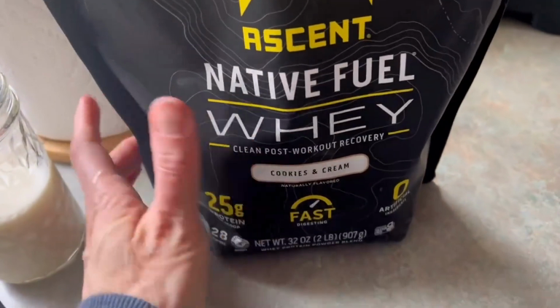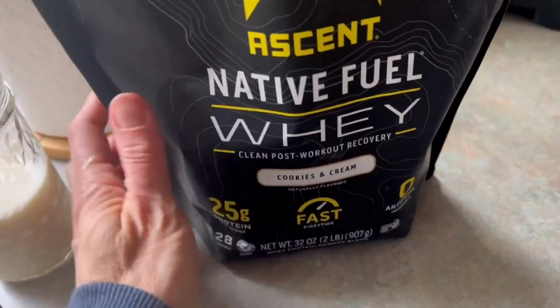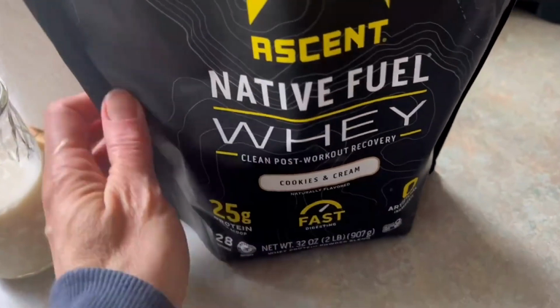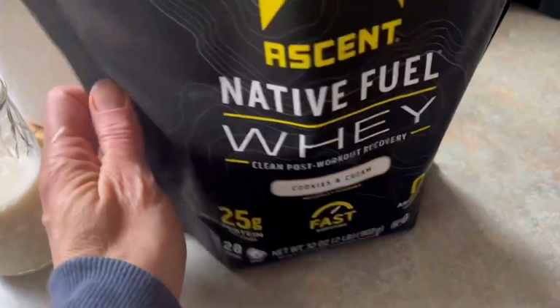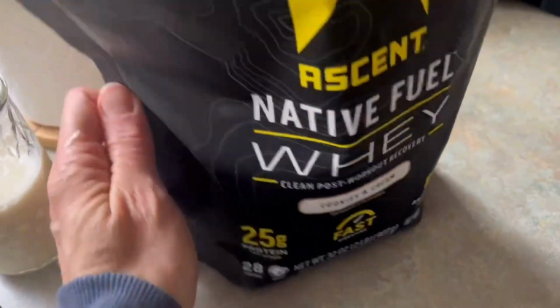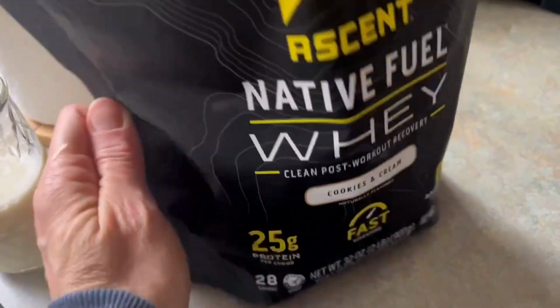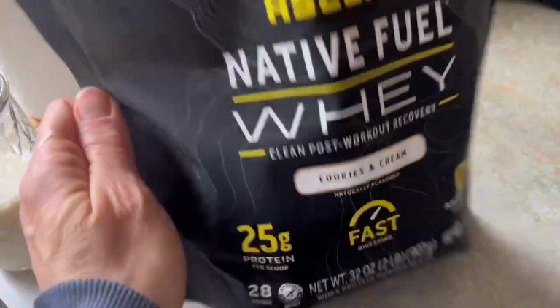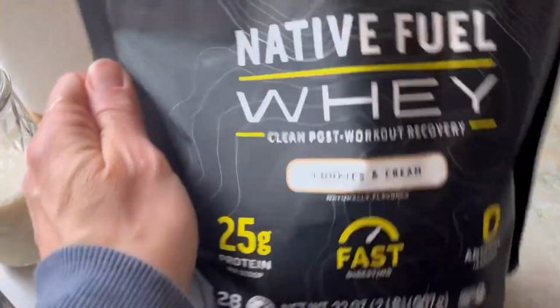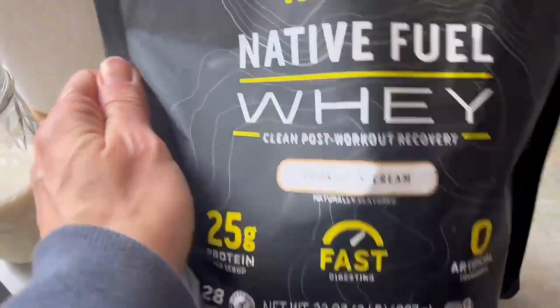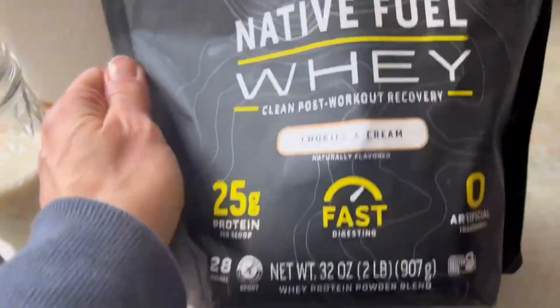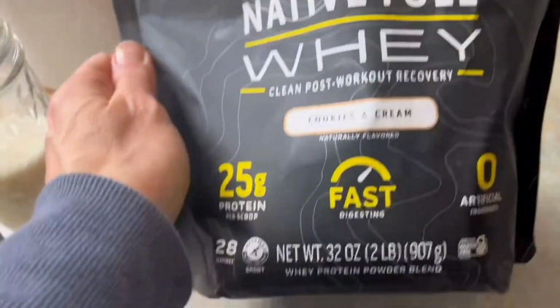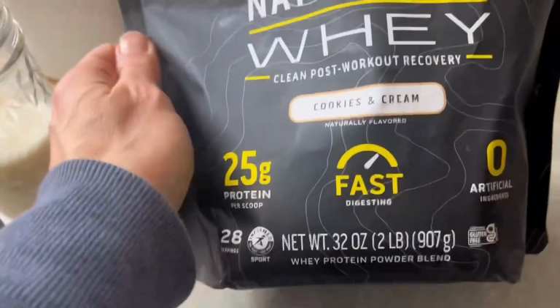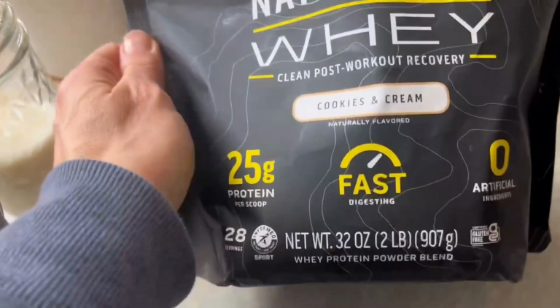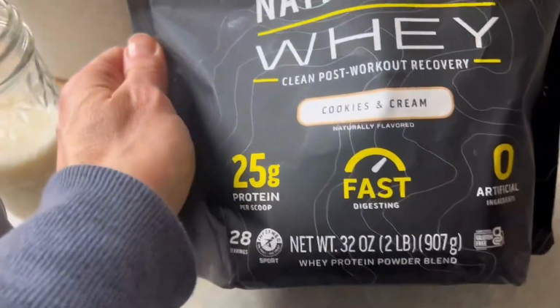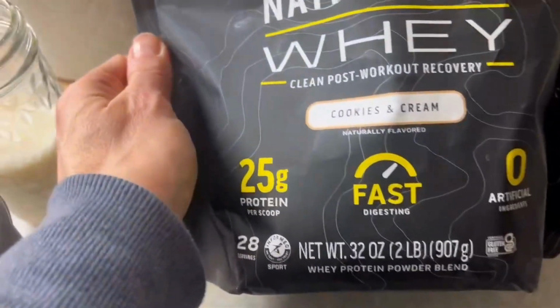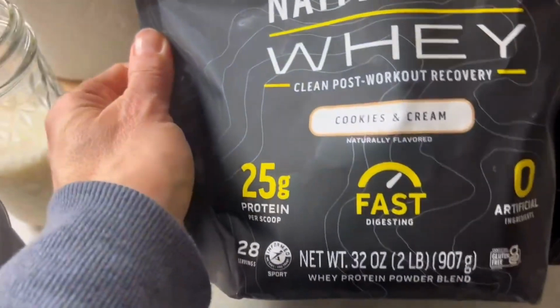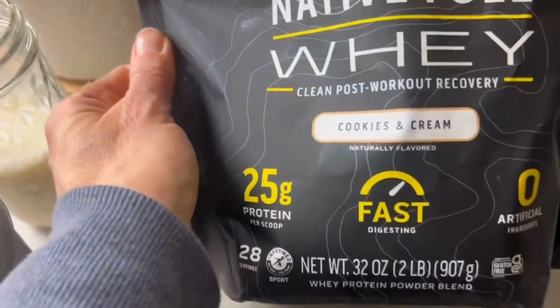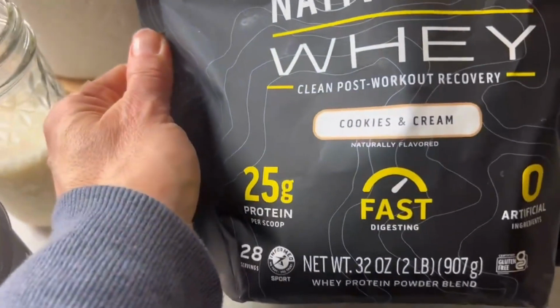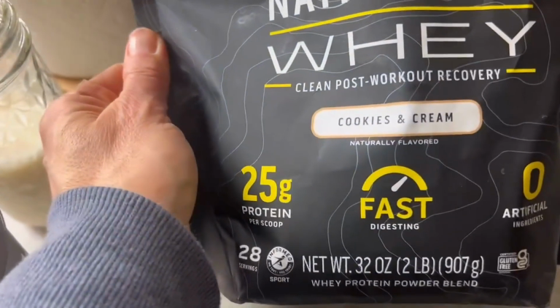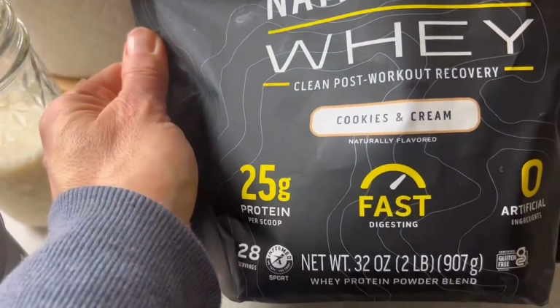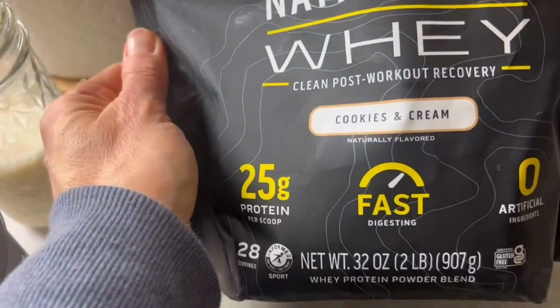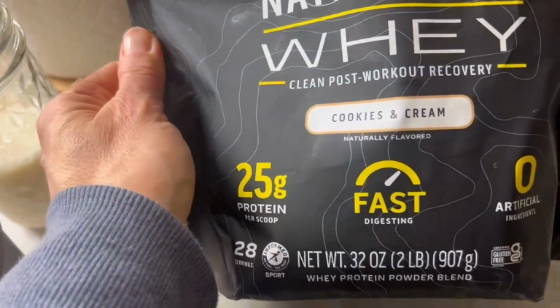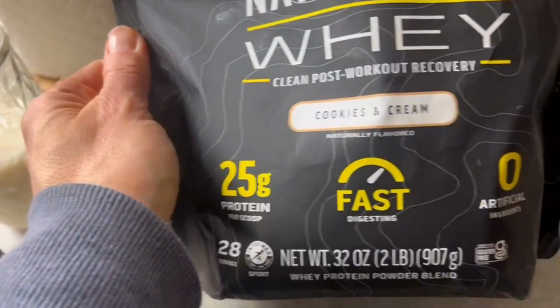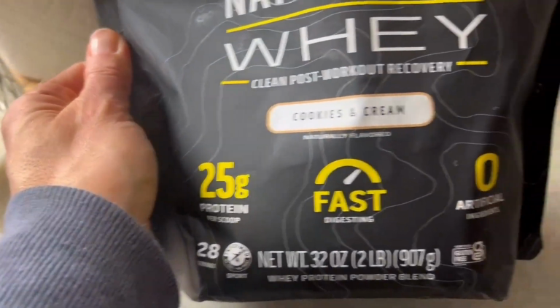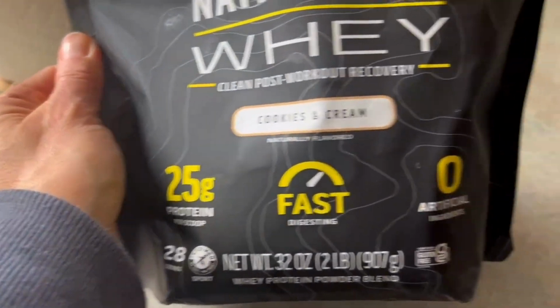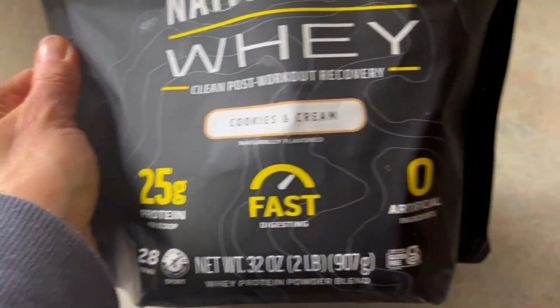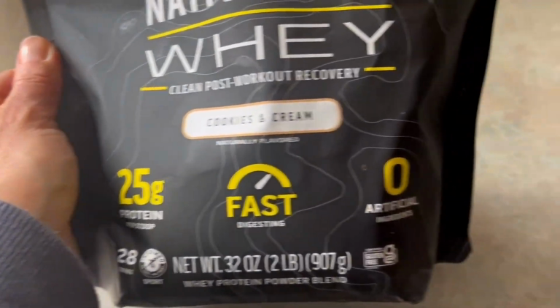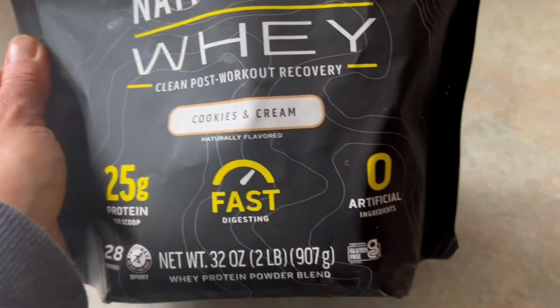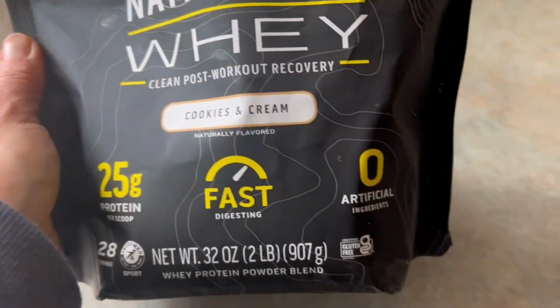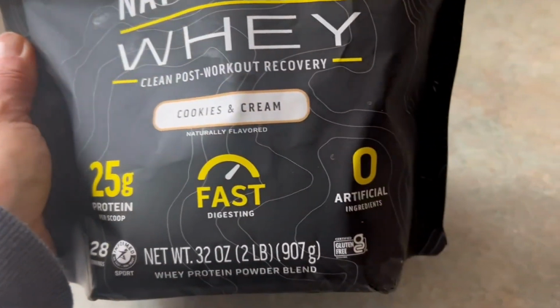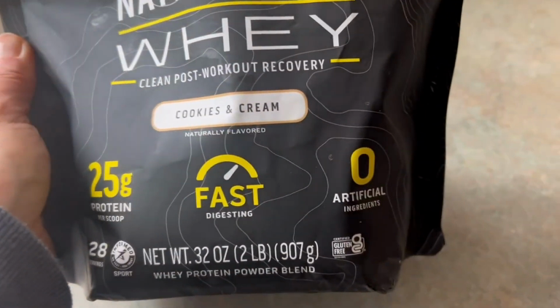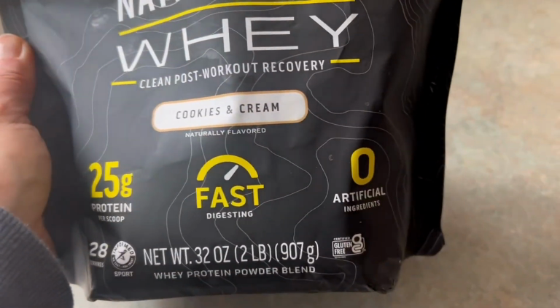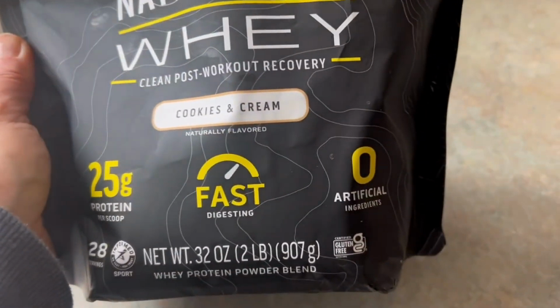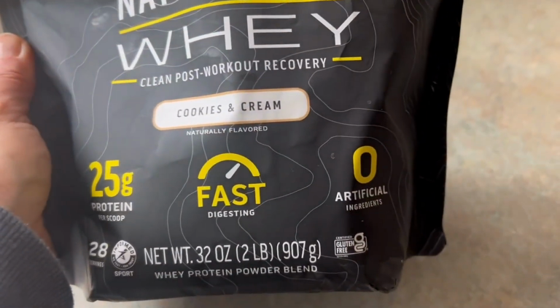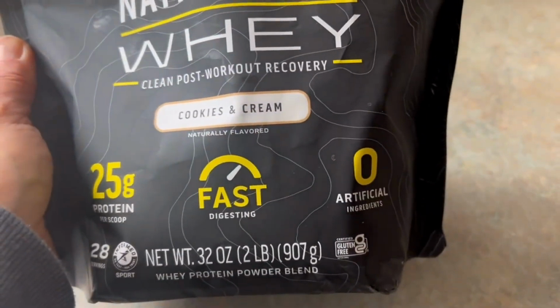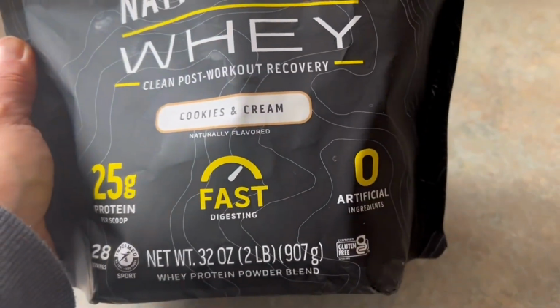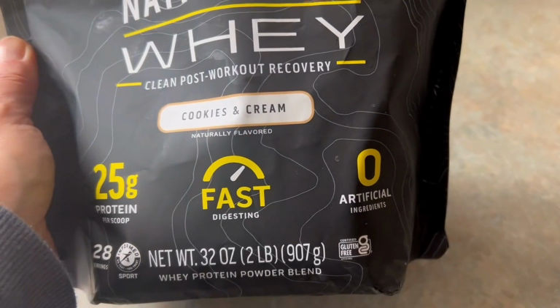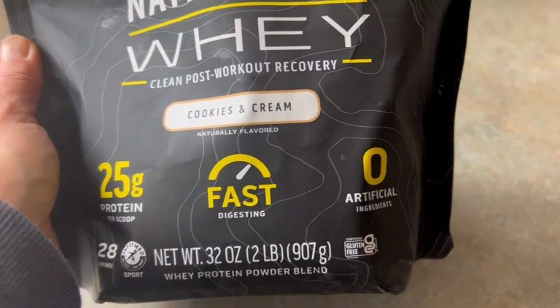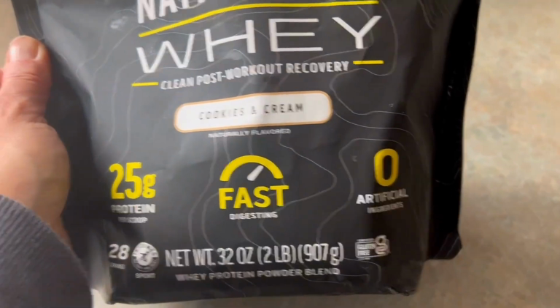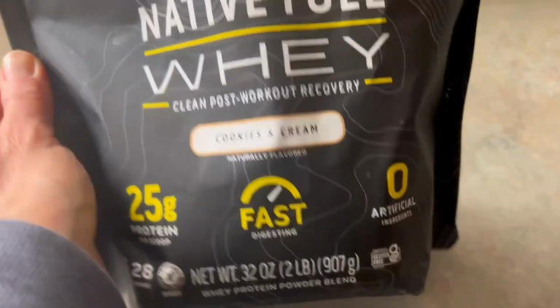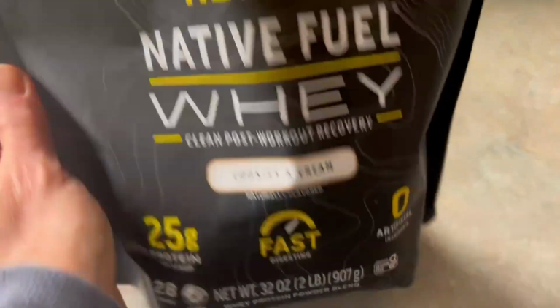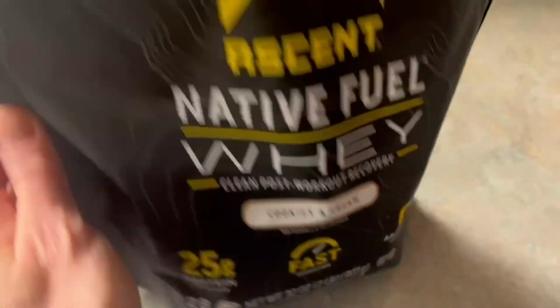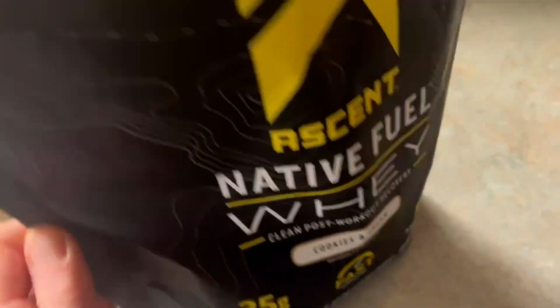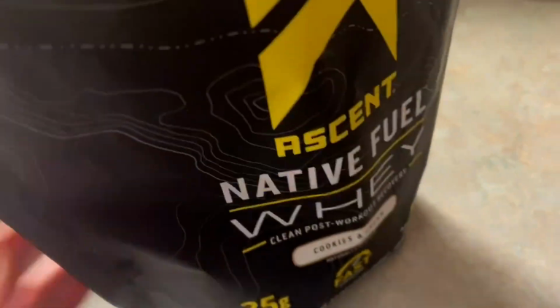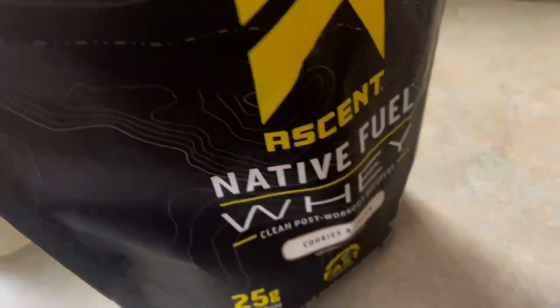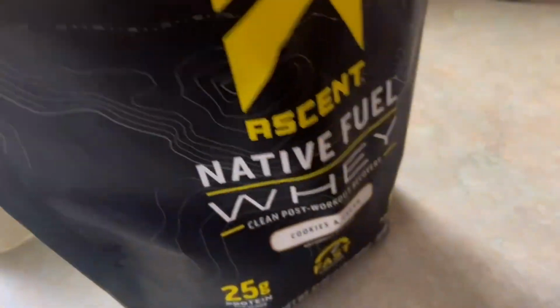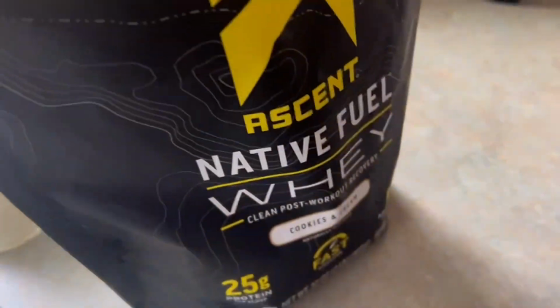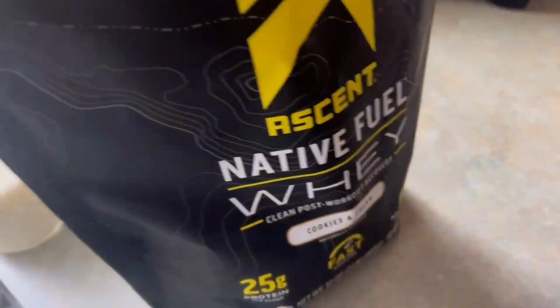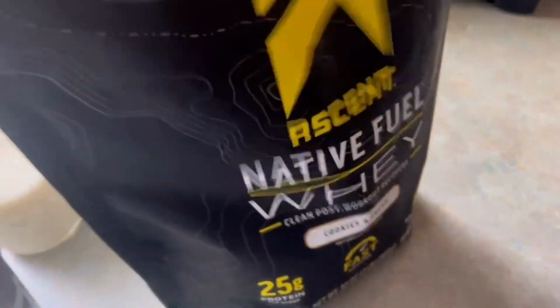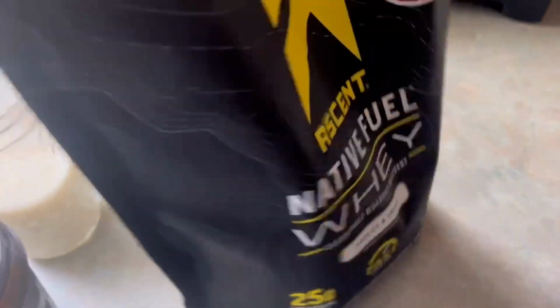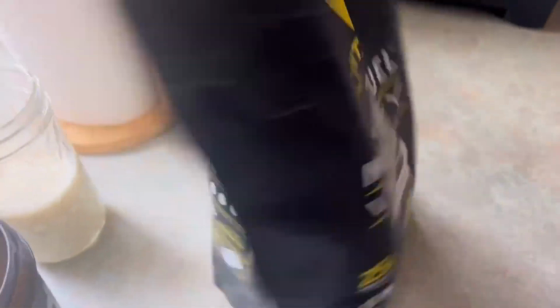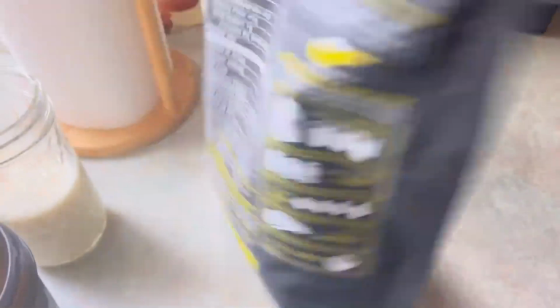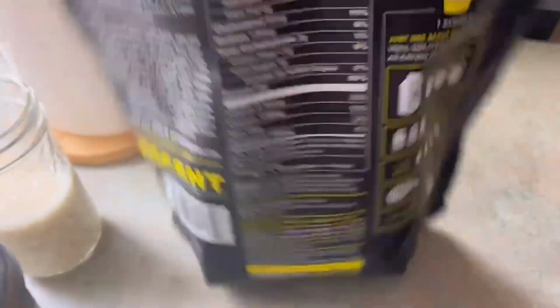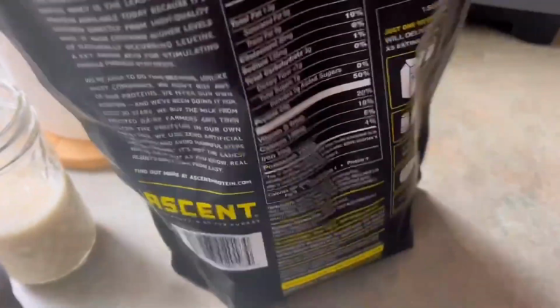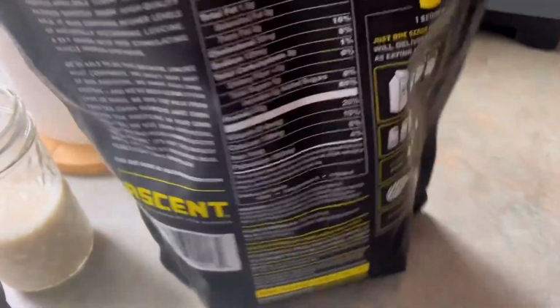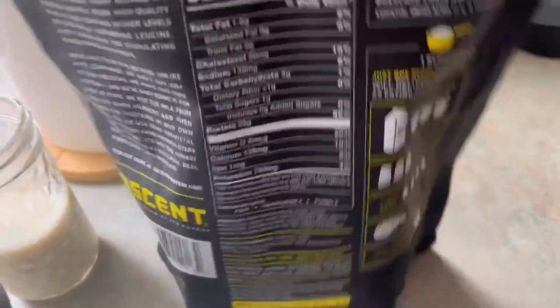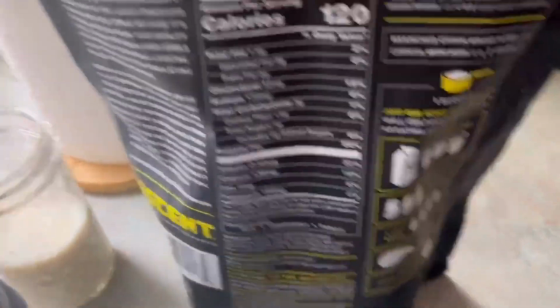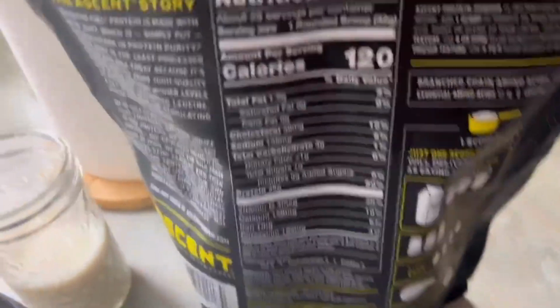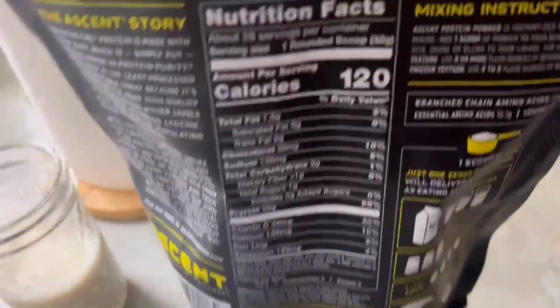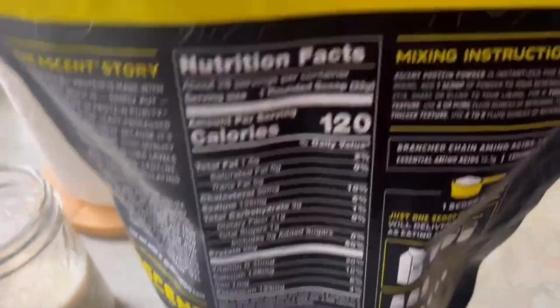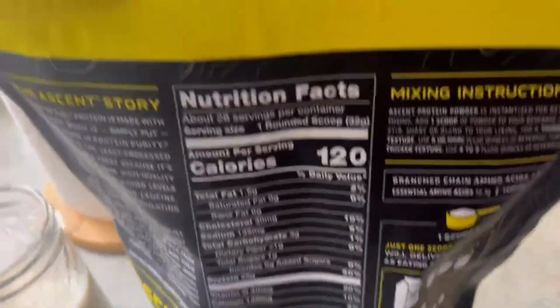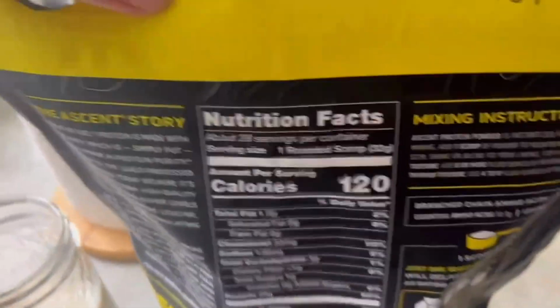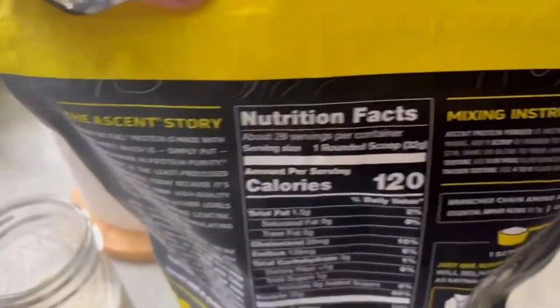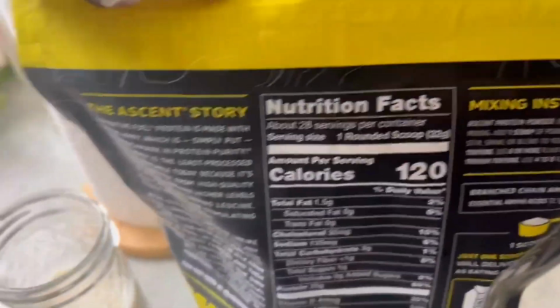Some great features about this product: it has 25 grams of protein, it's fast digesting, and there are zero artificial ingredients.